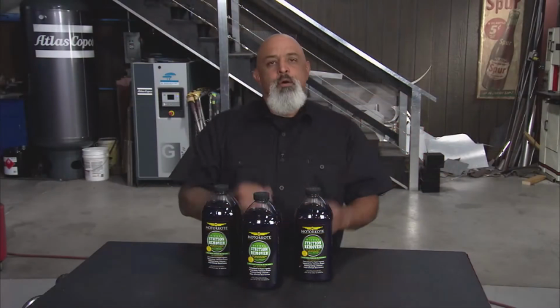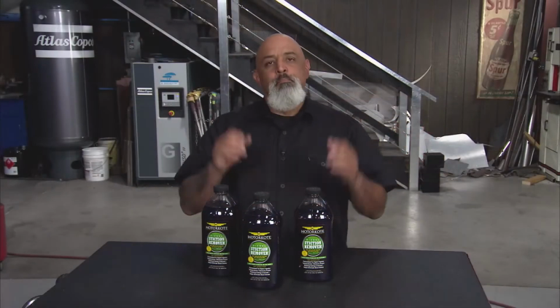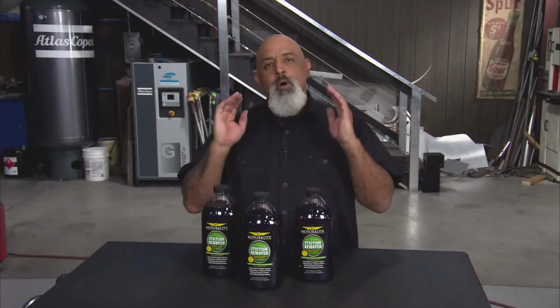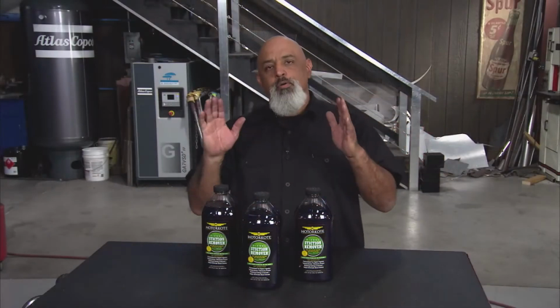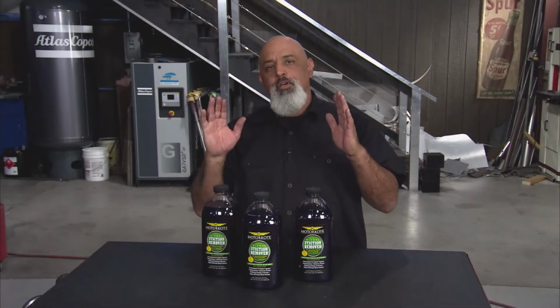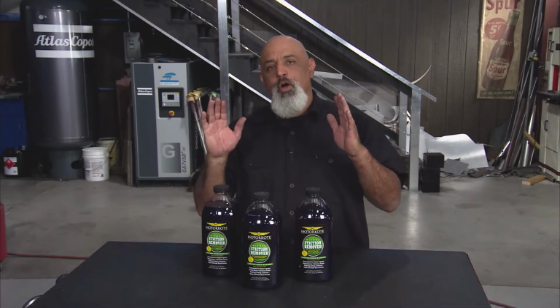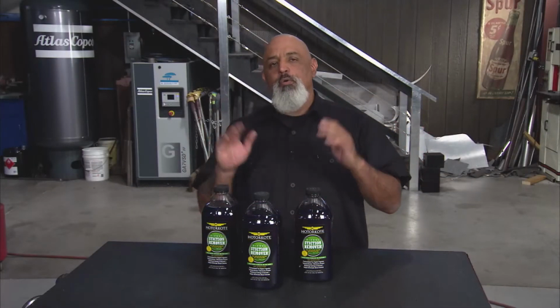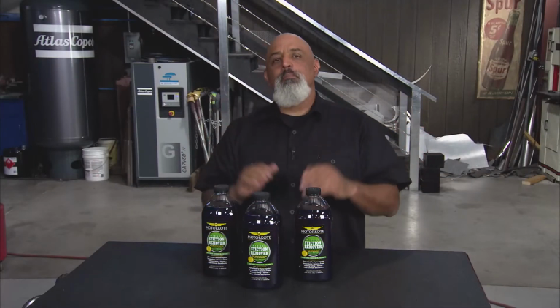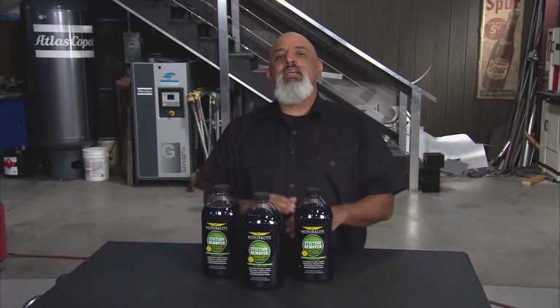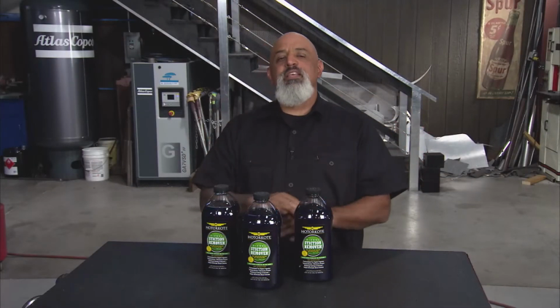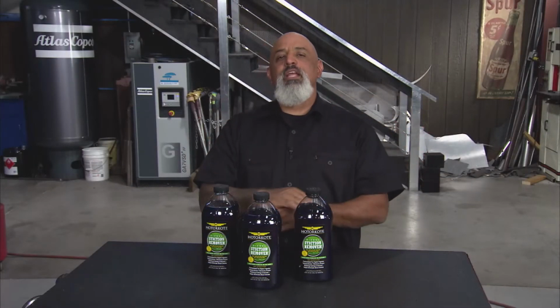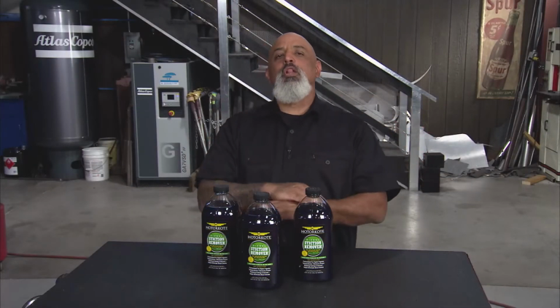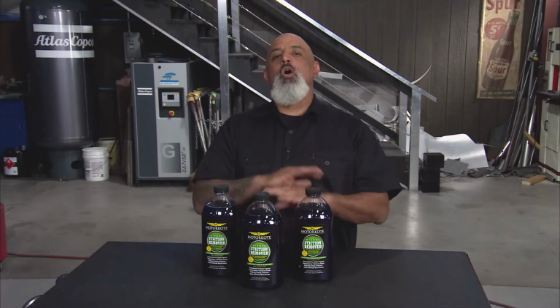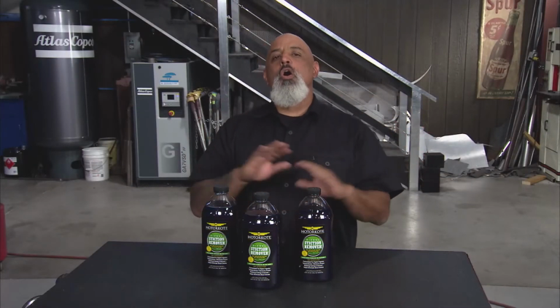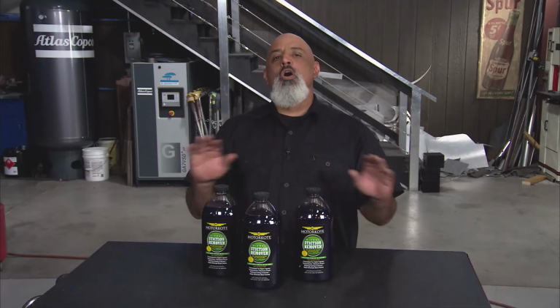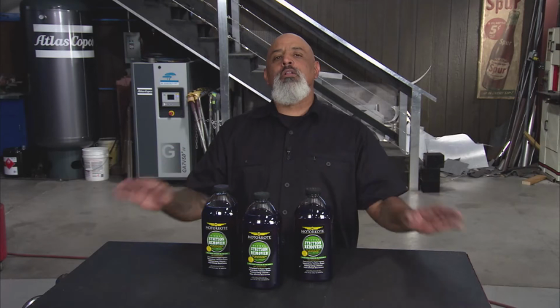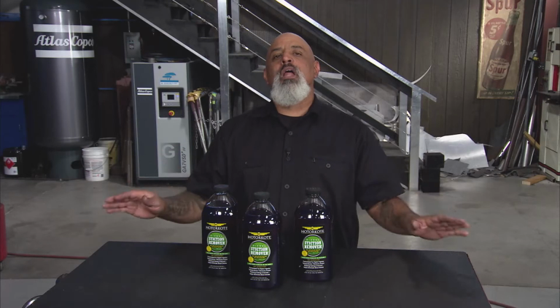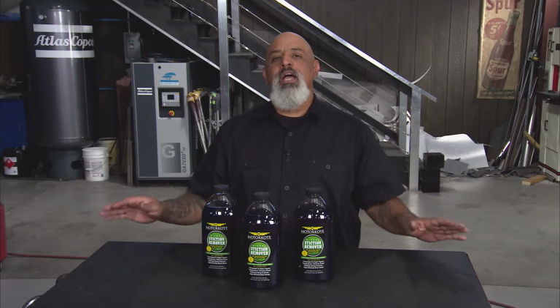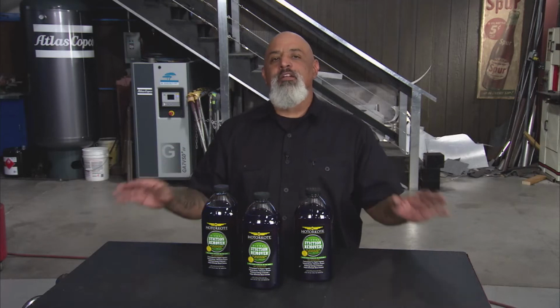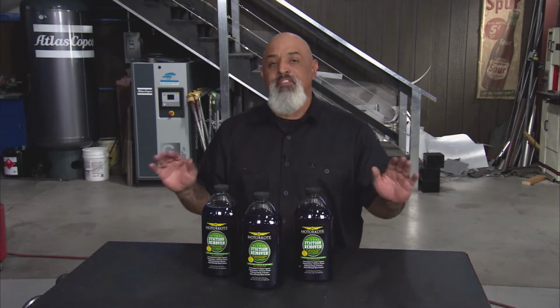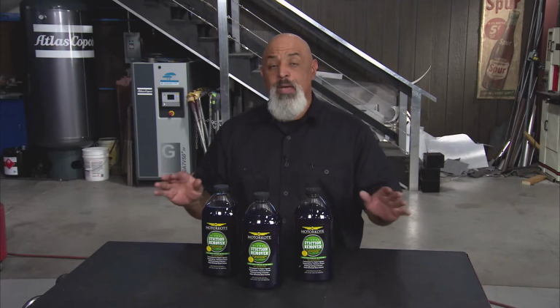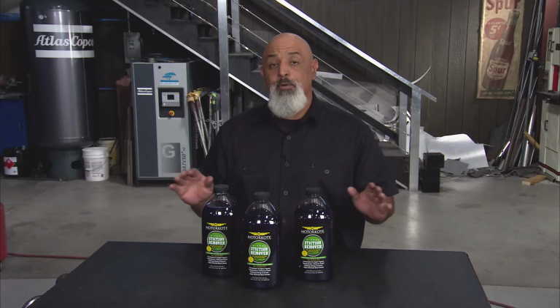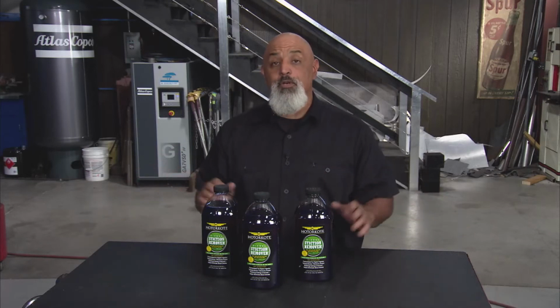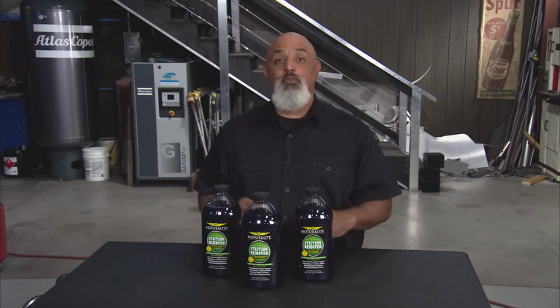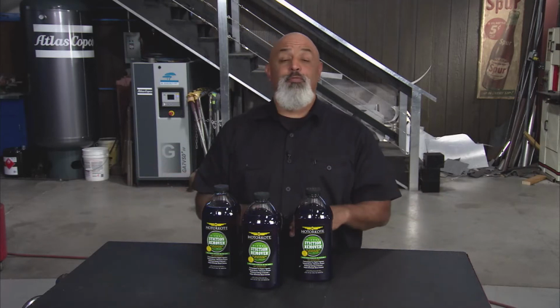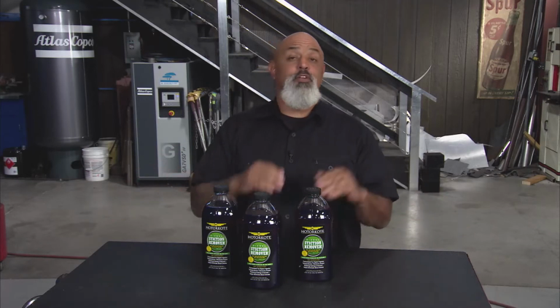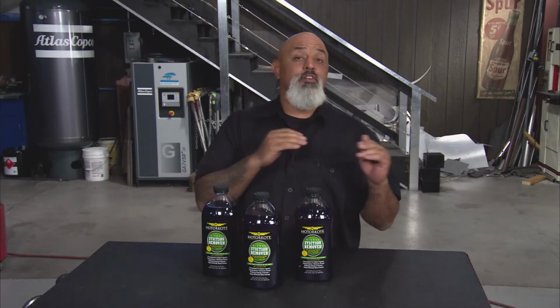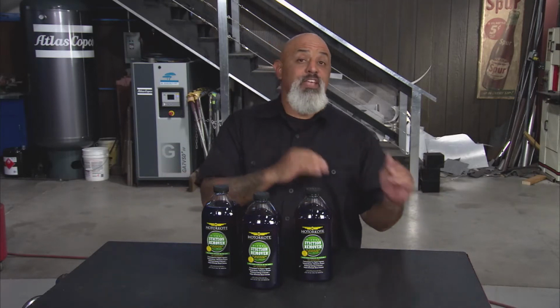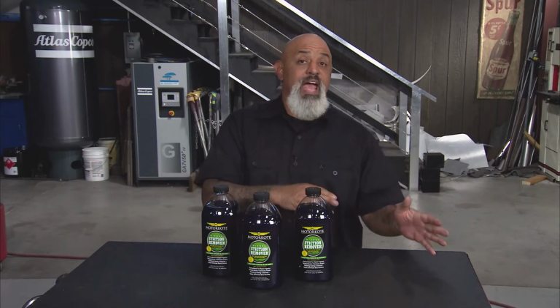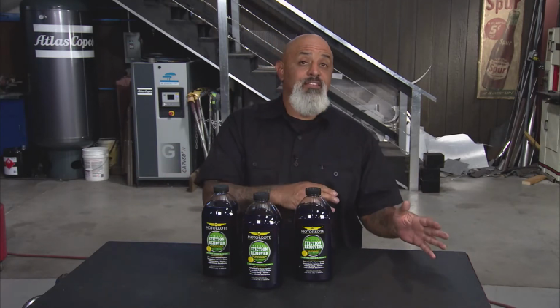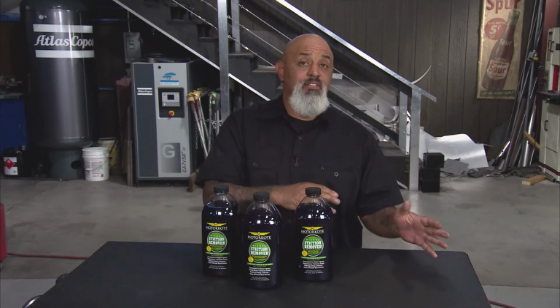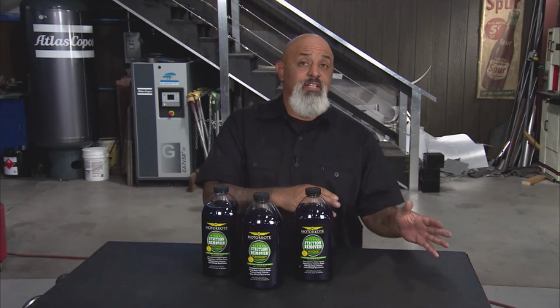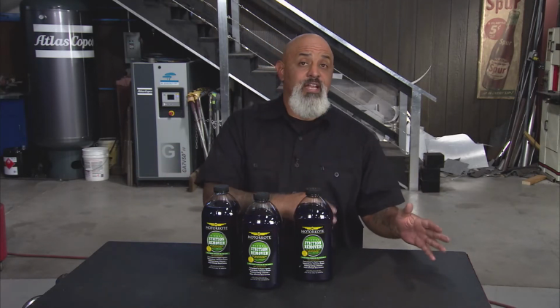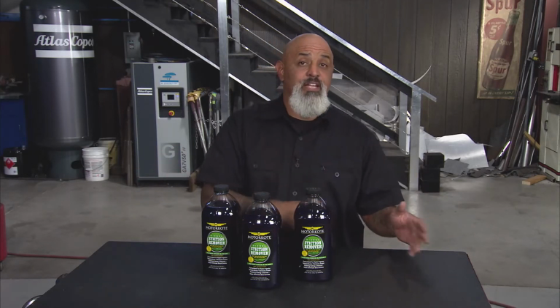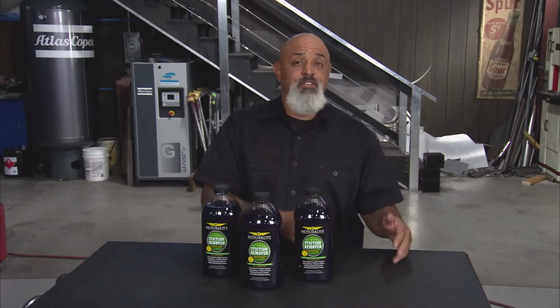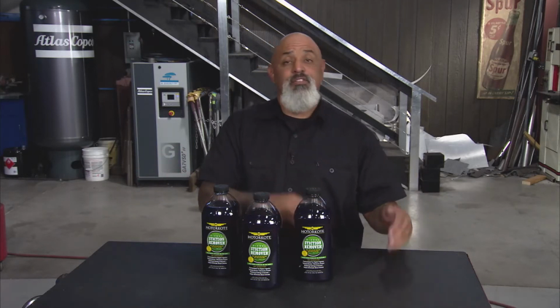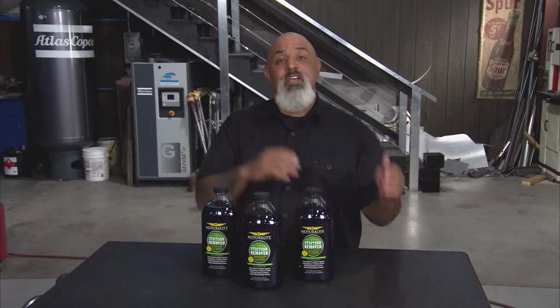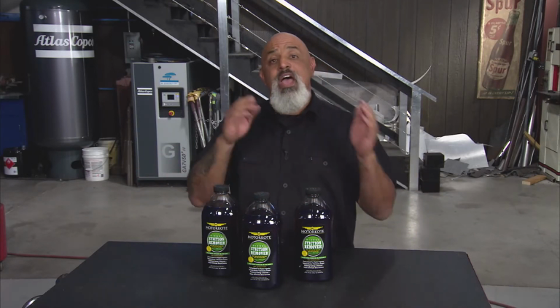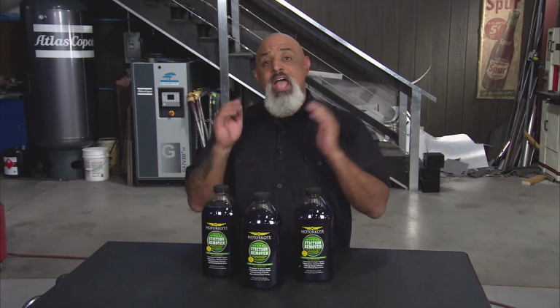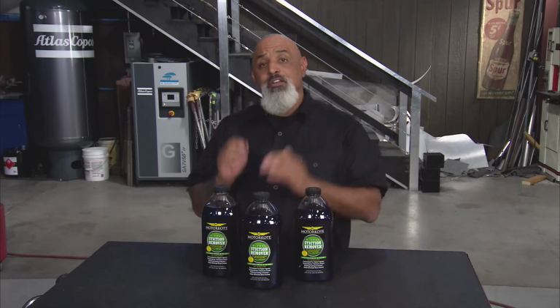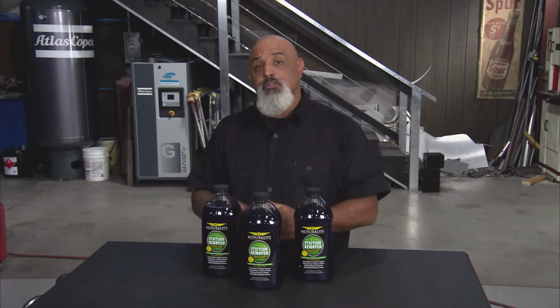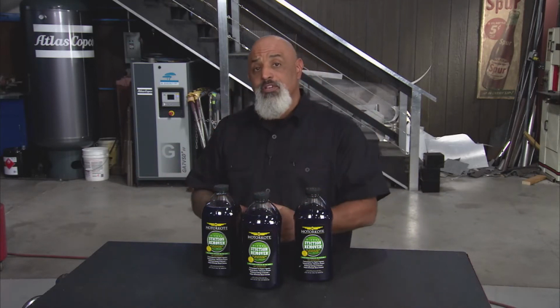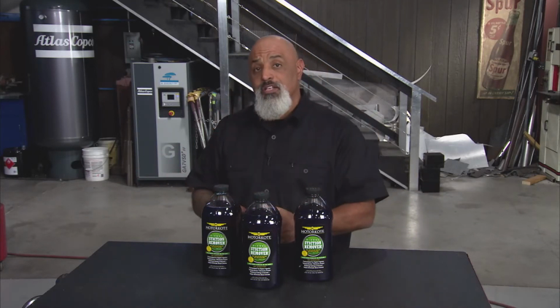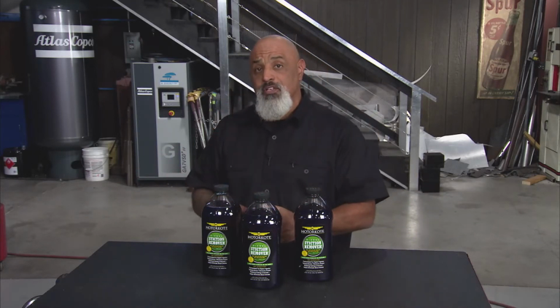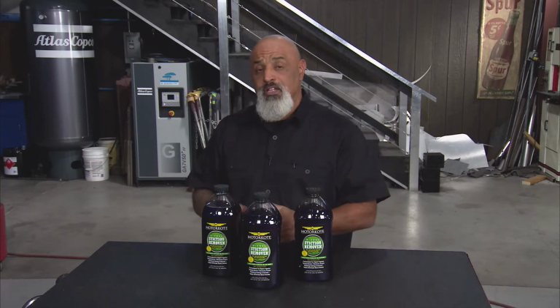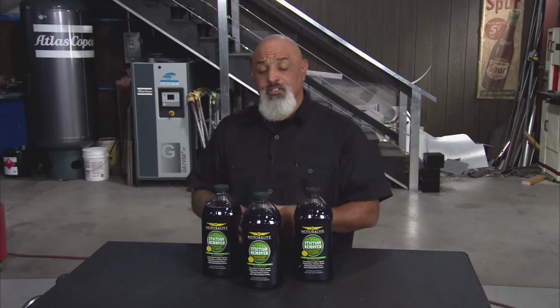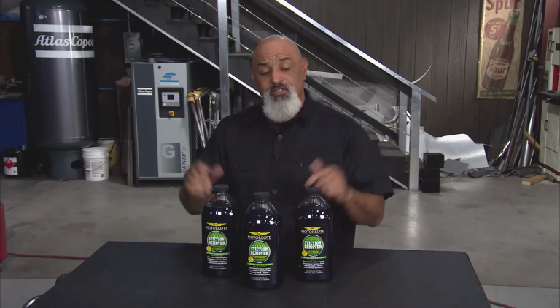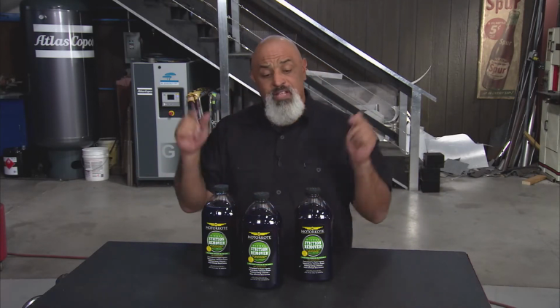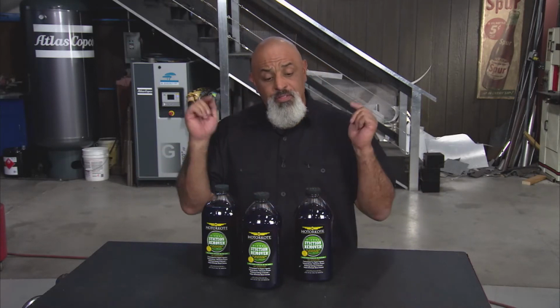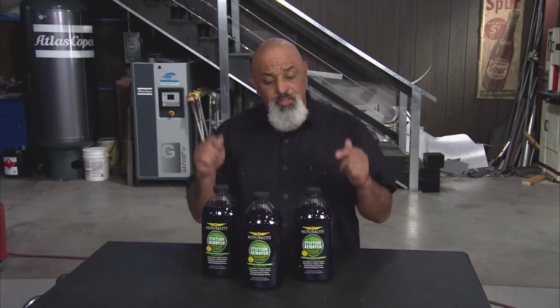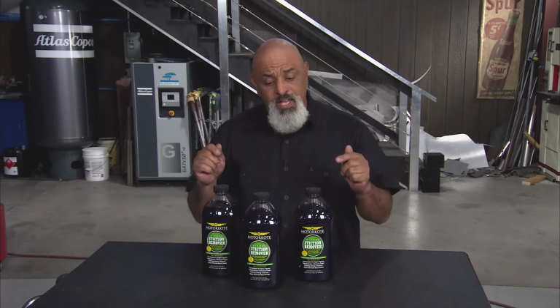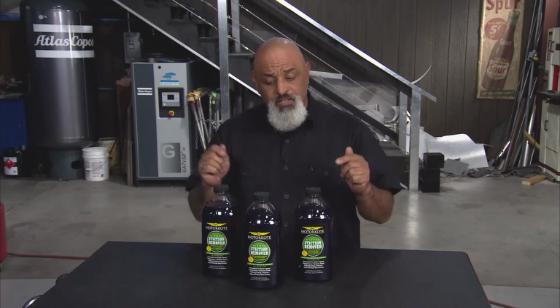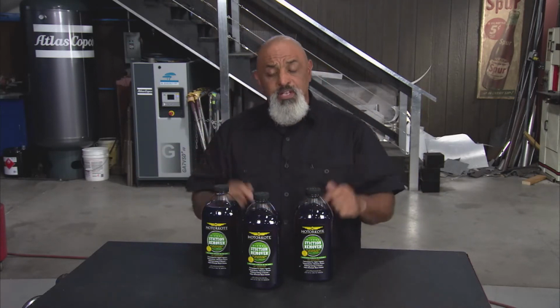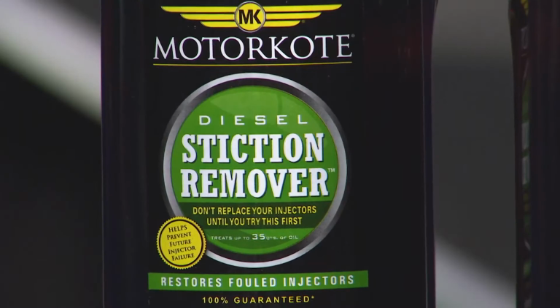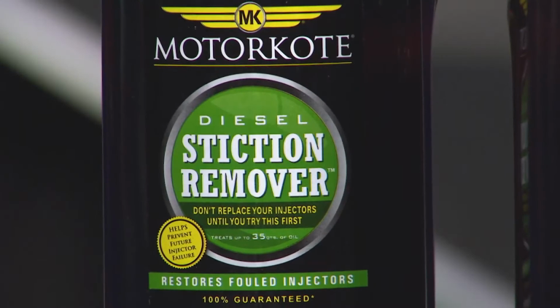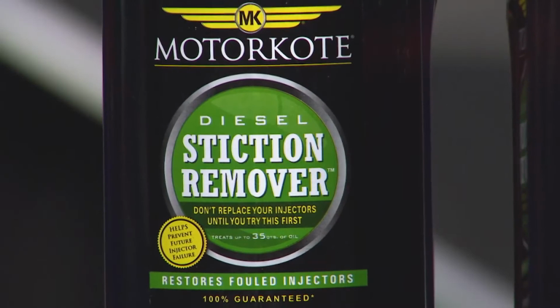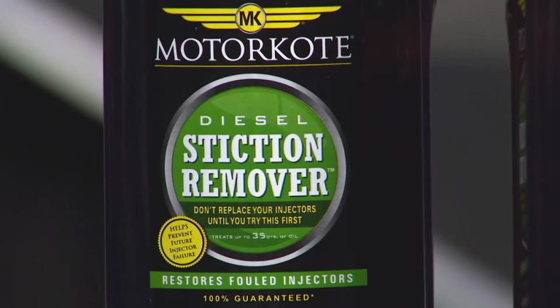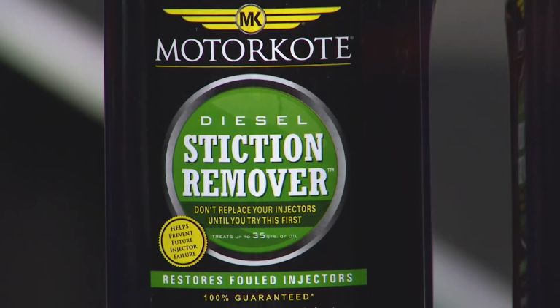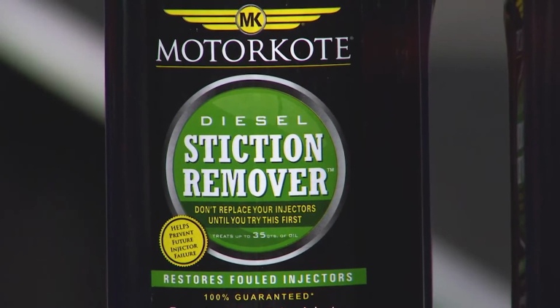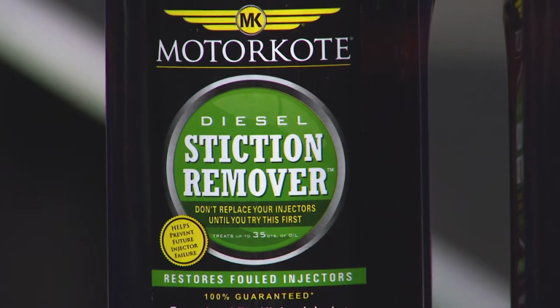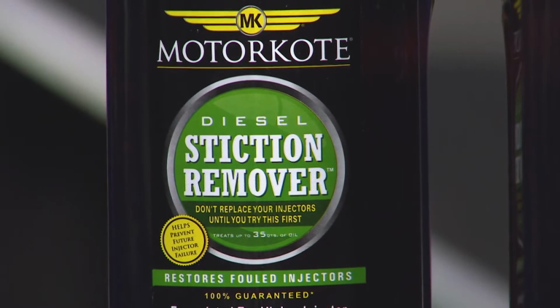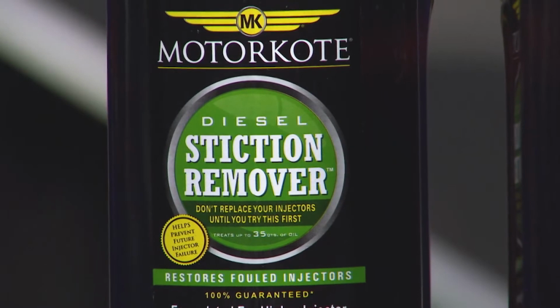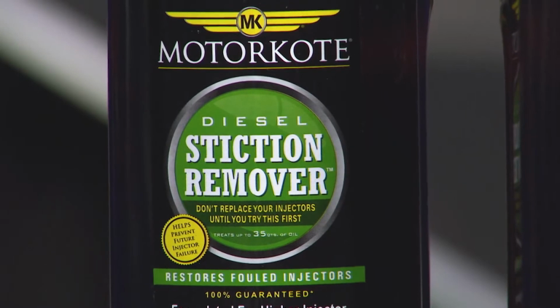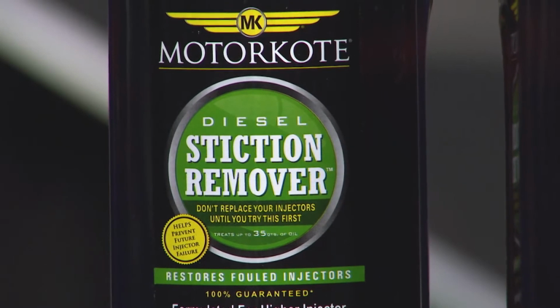Motor Coat makes a long line of chemicals for your gasoline engines and your diesel engines, and this is stiction remover.